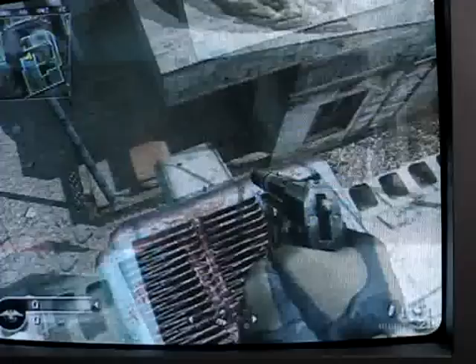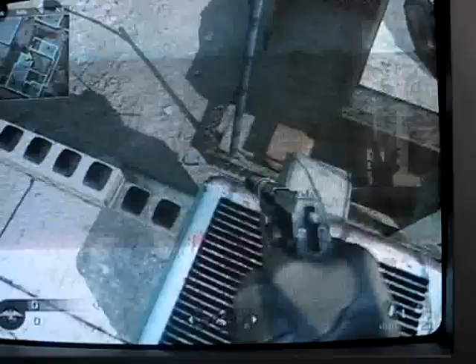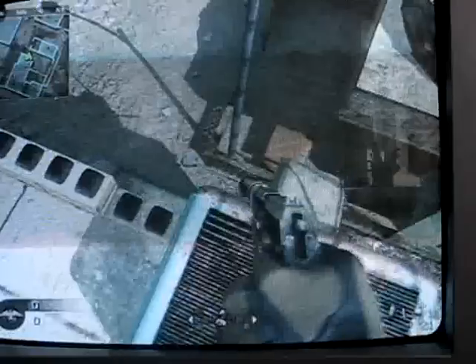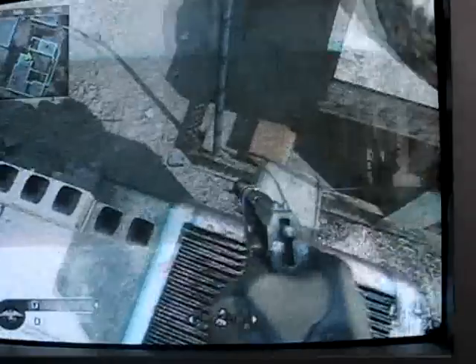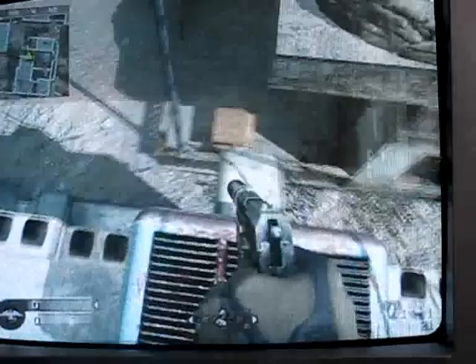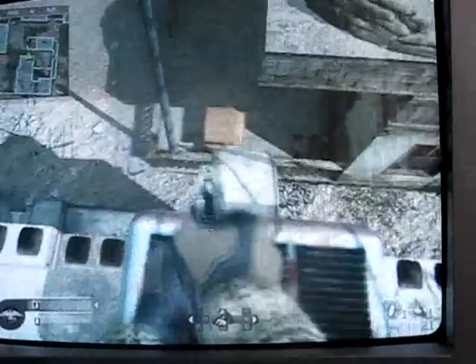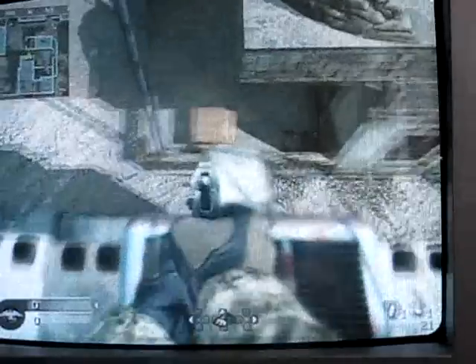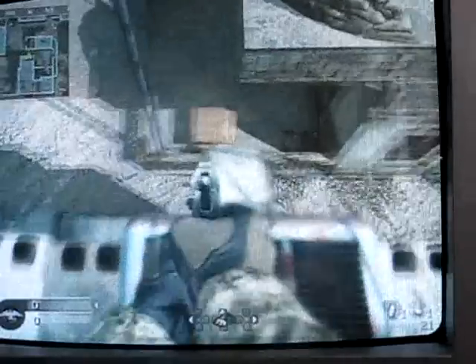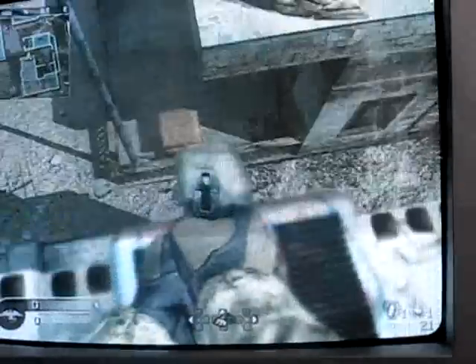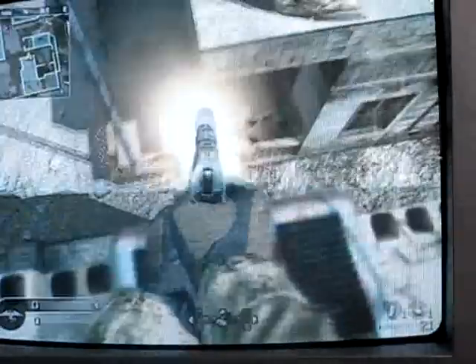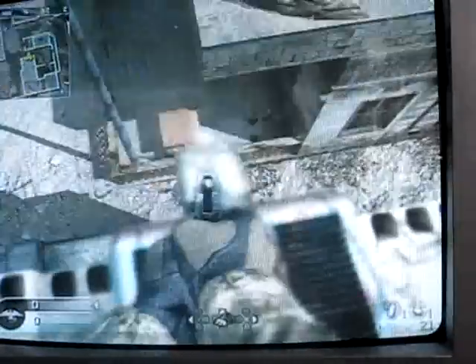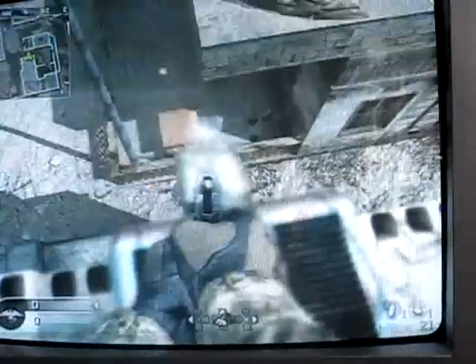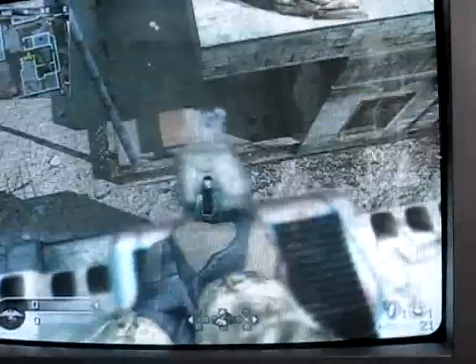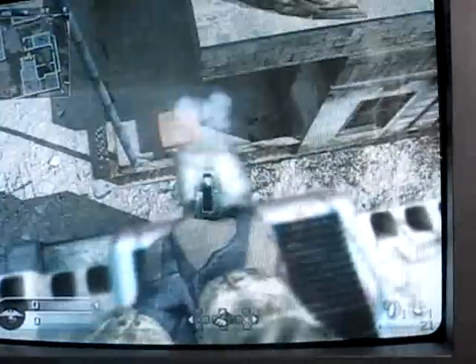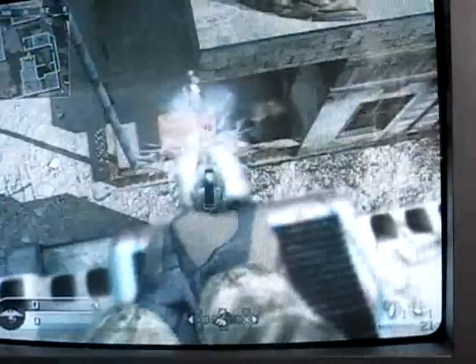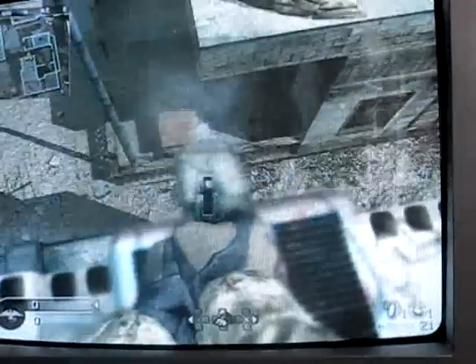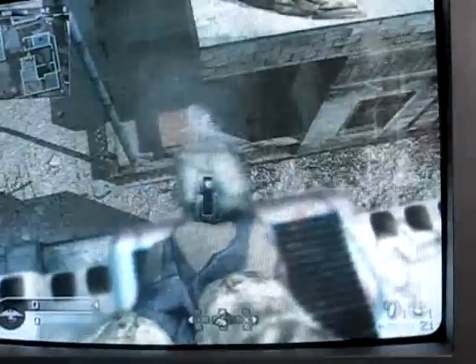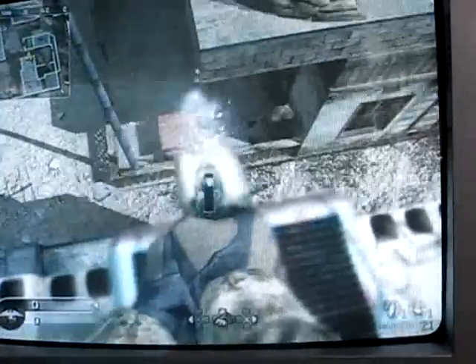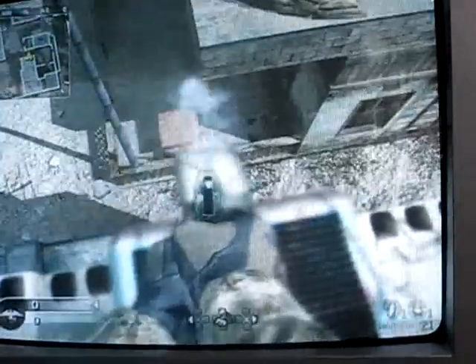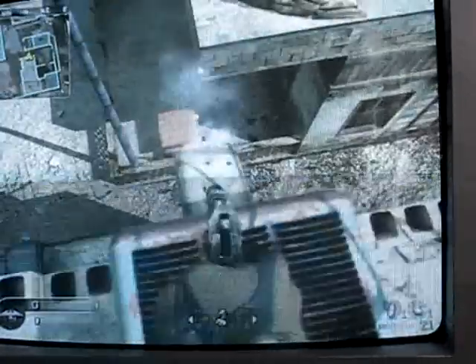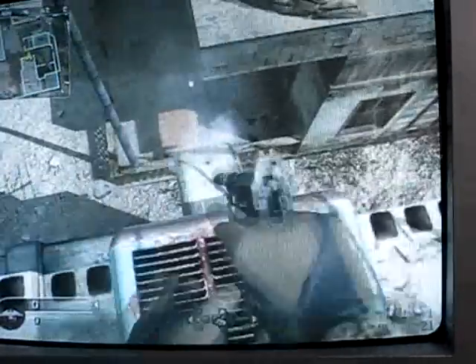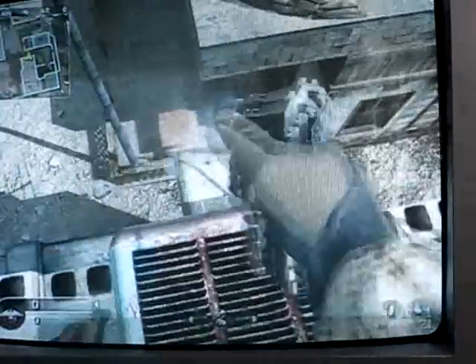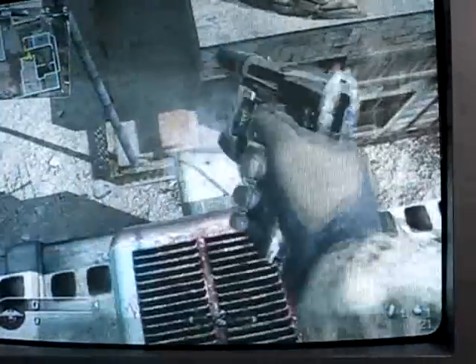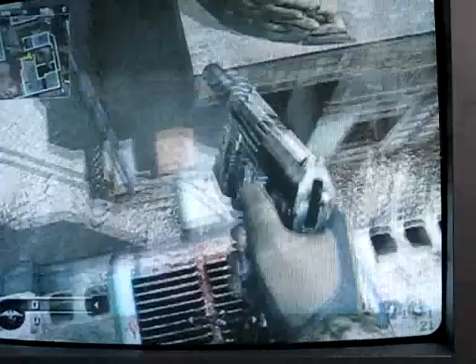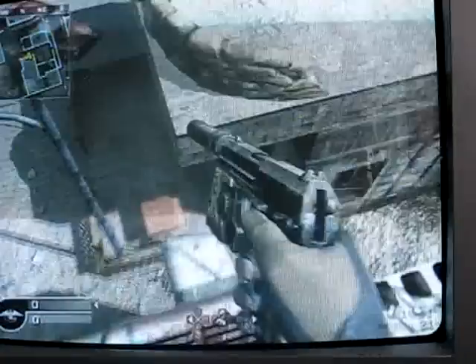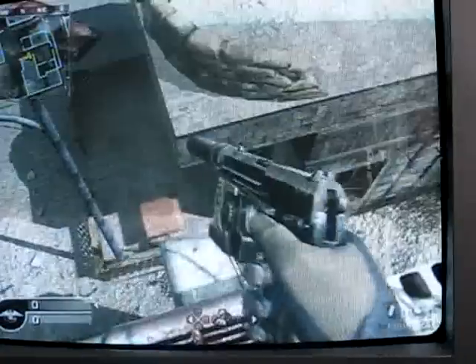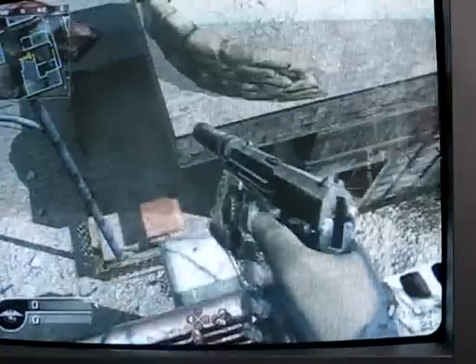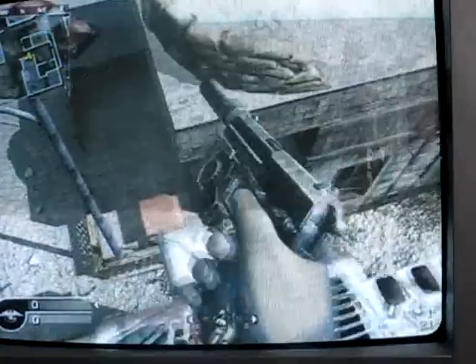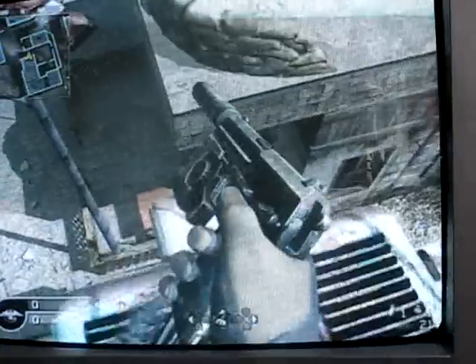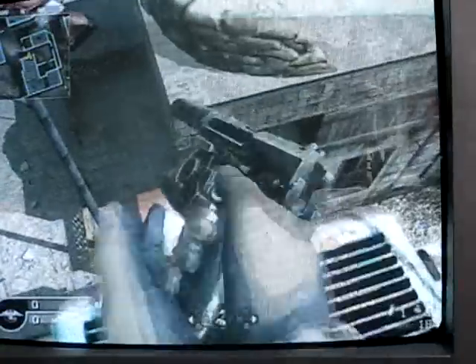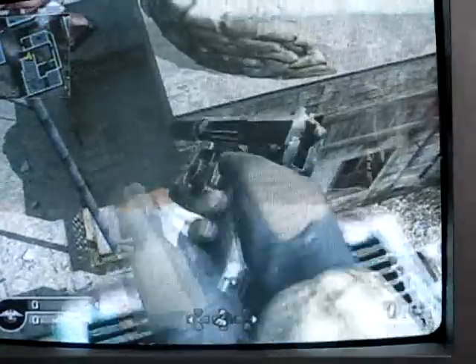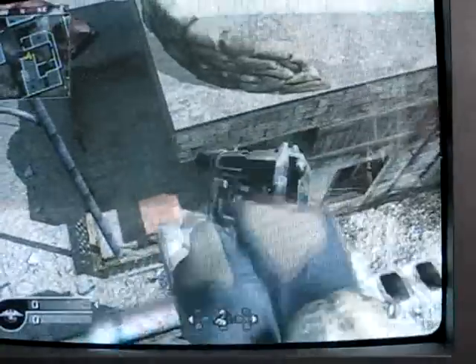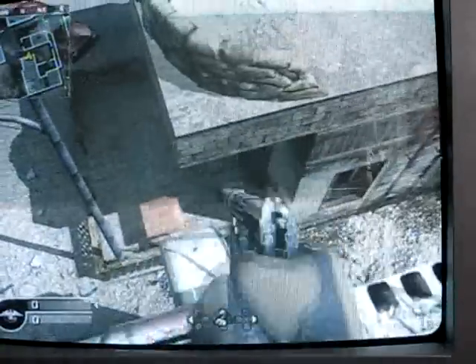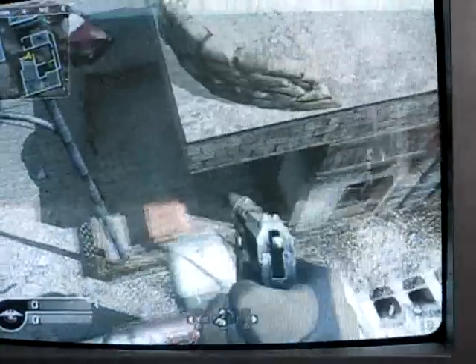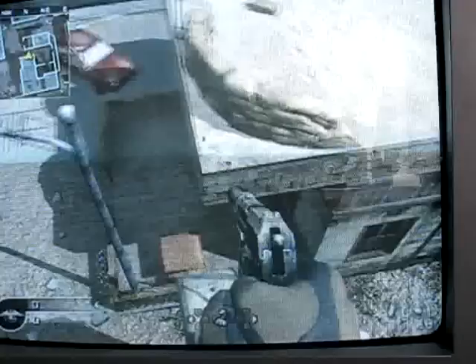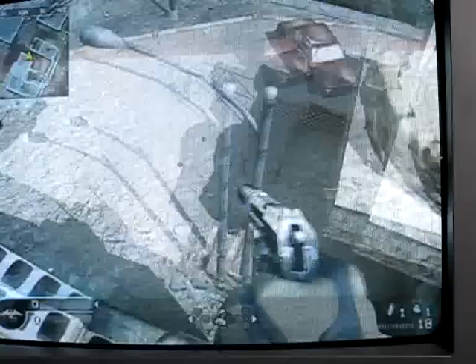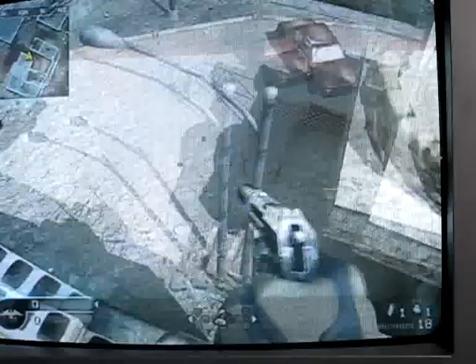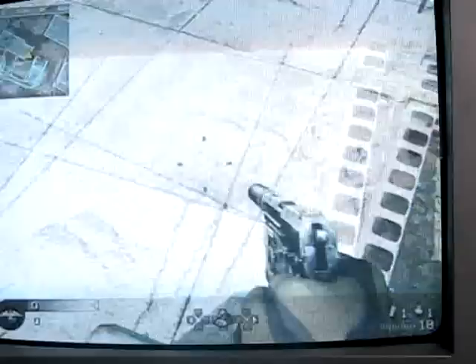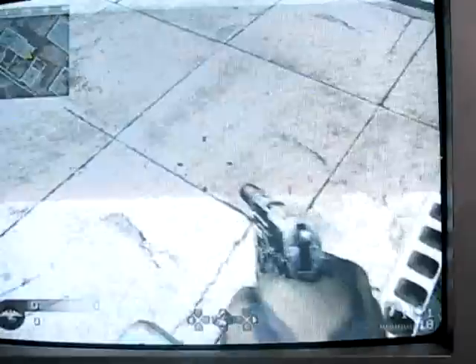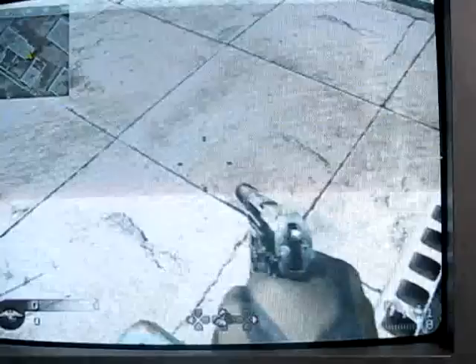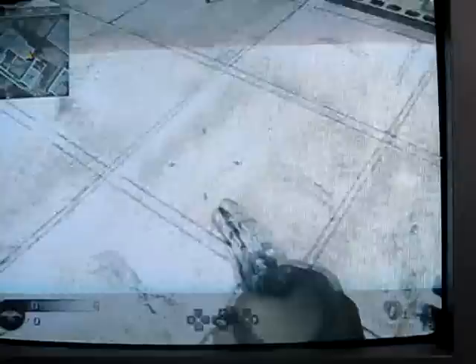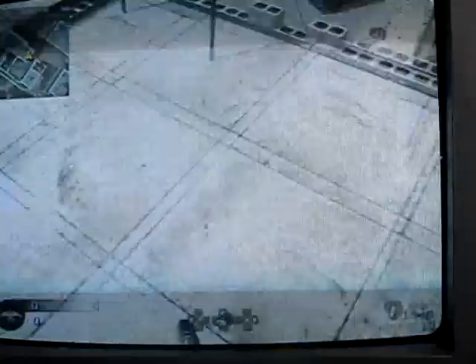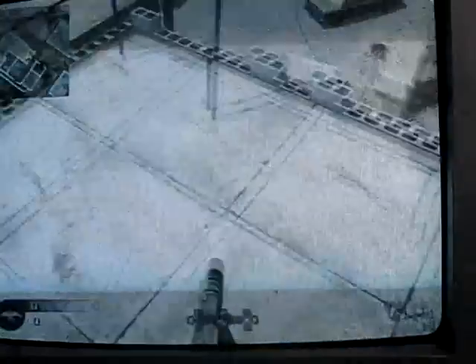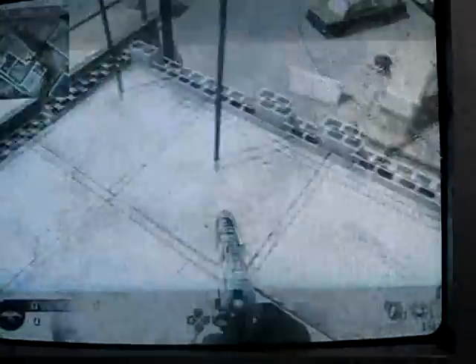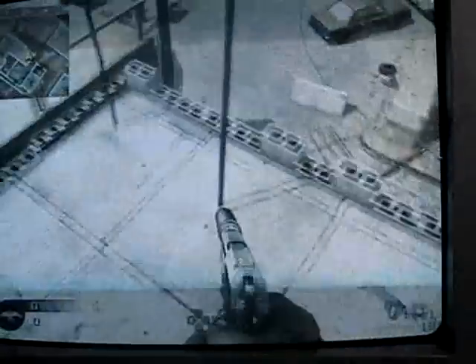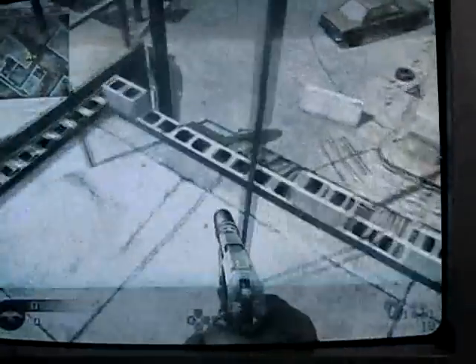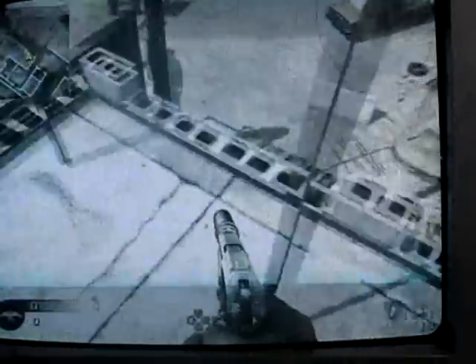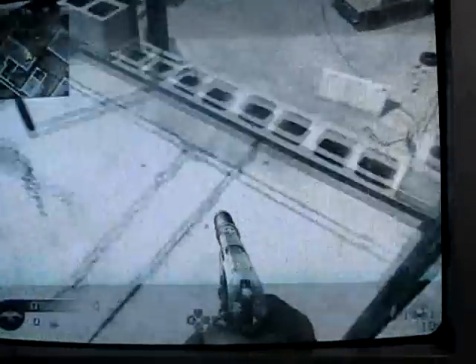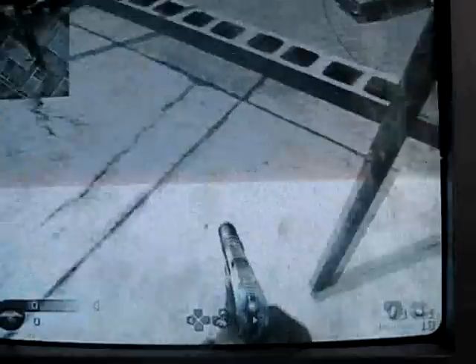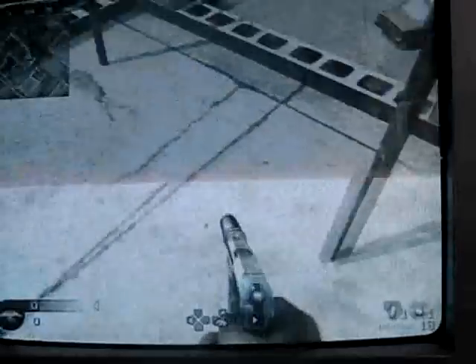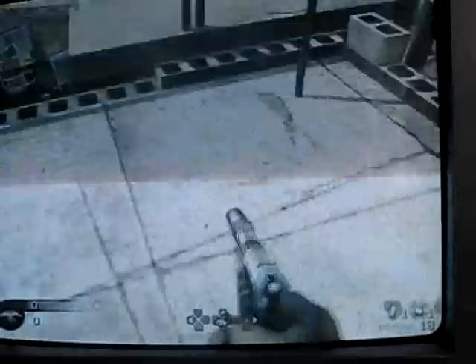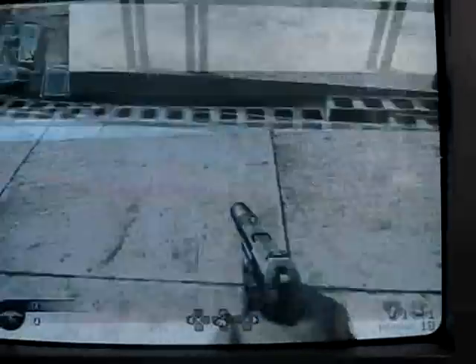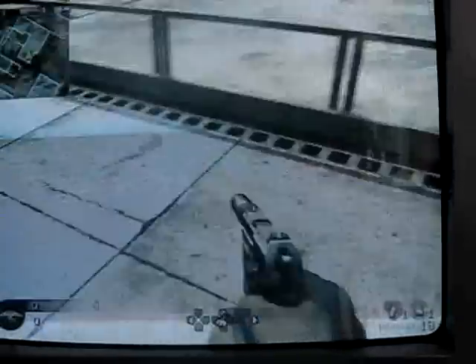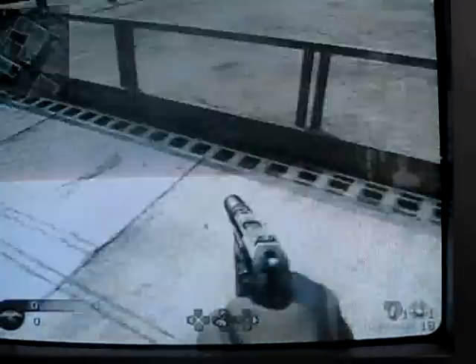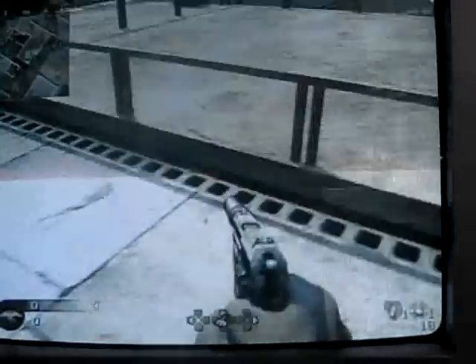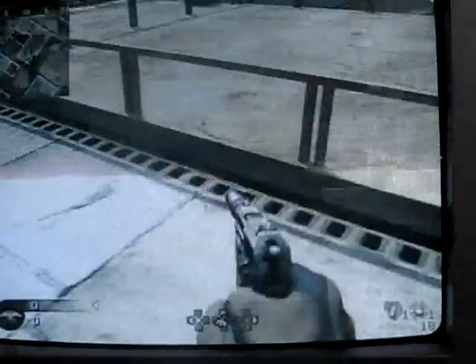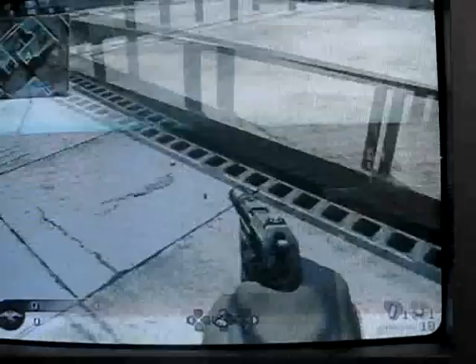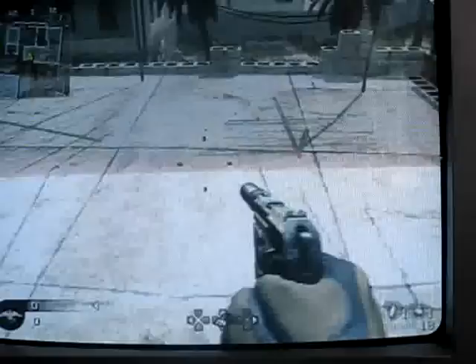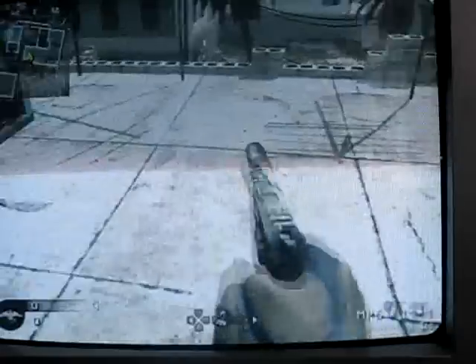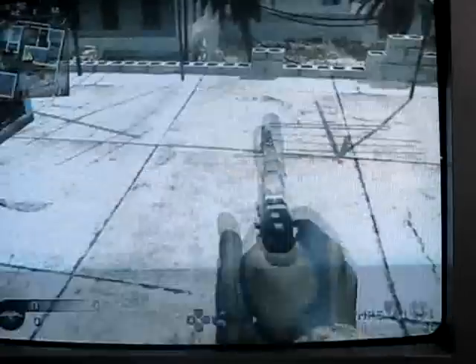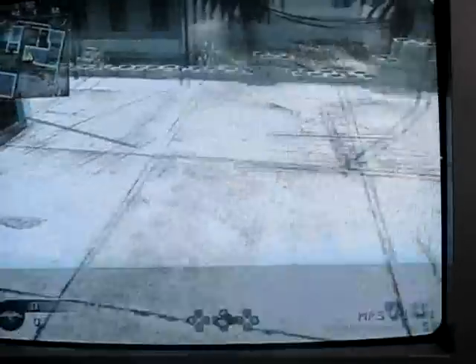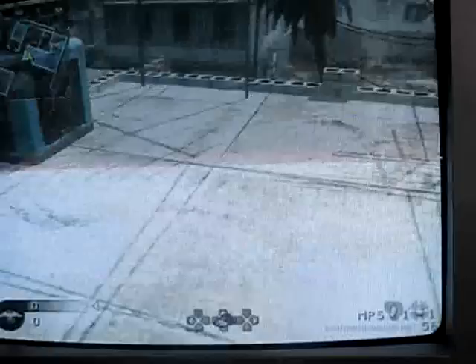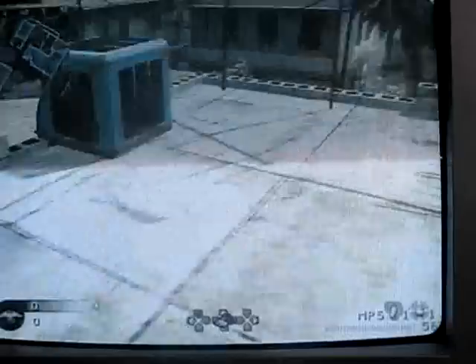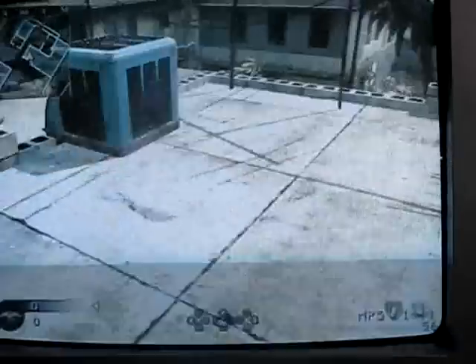You'll see that you land on that pipe. All you want to do is, when you jump, just keep on tapping X.